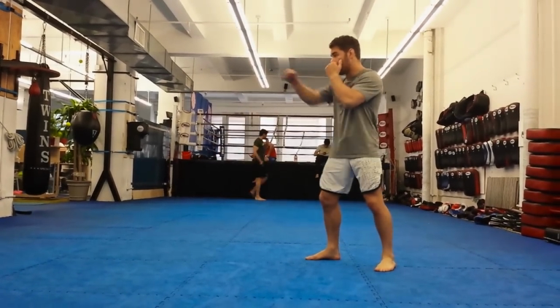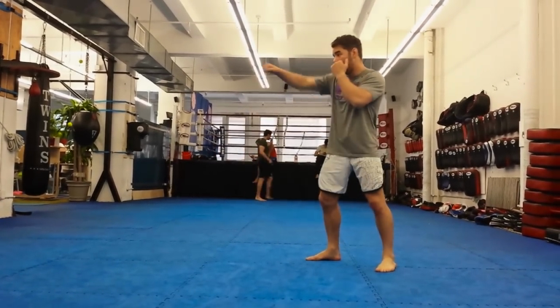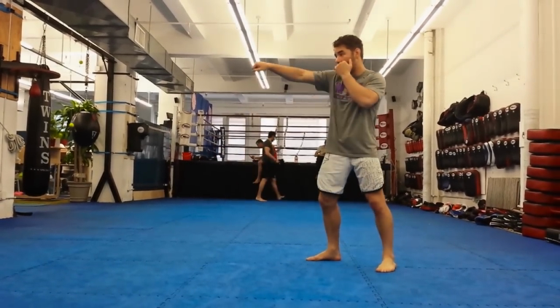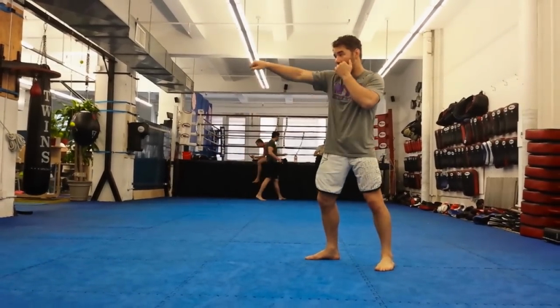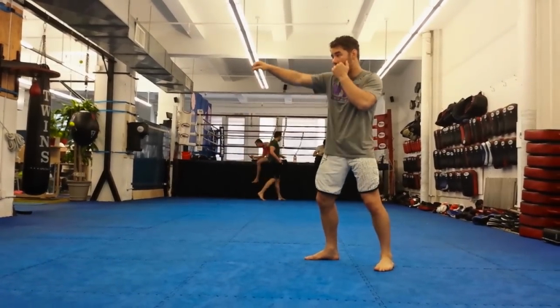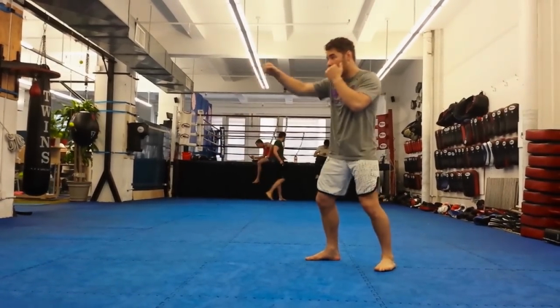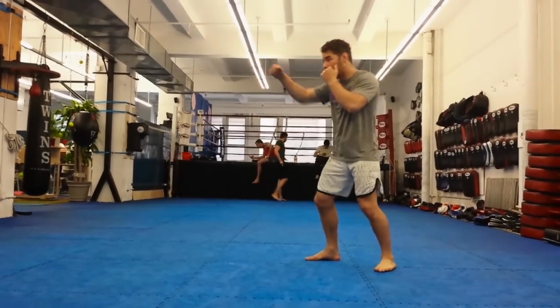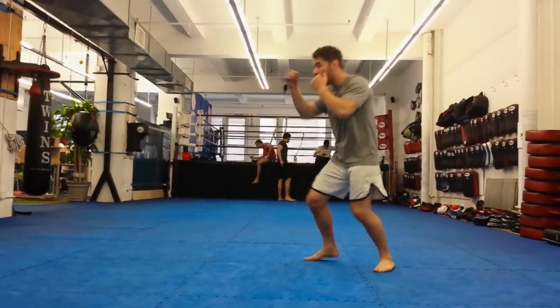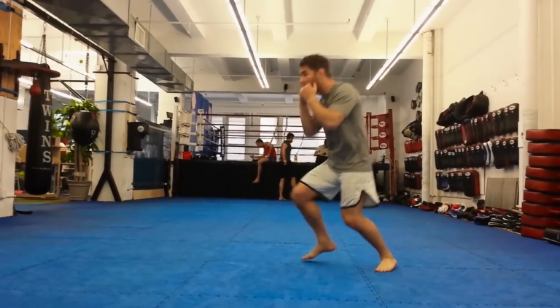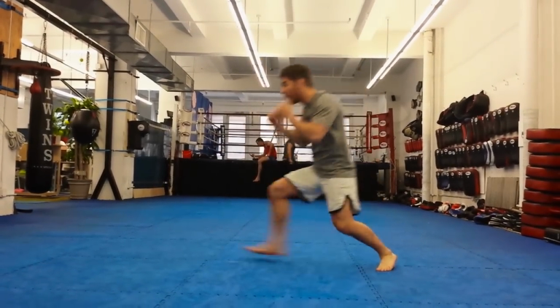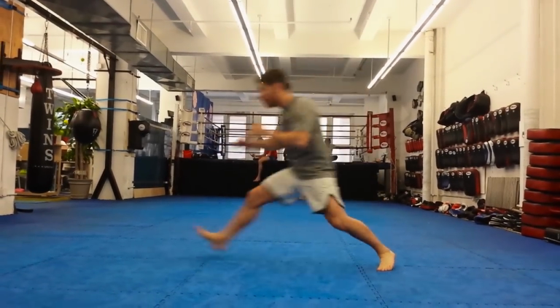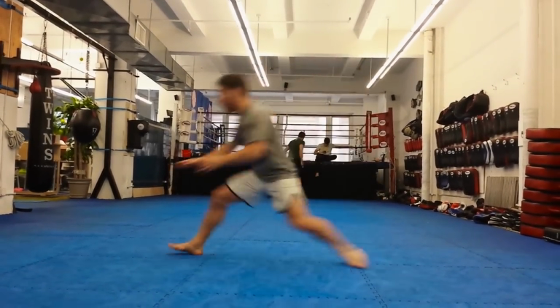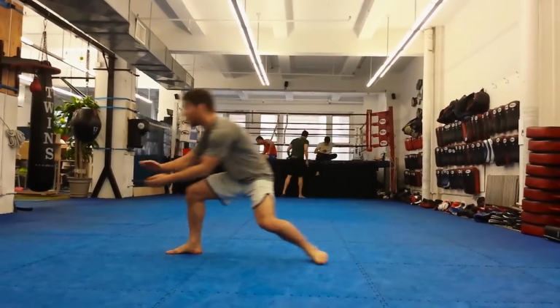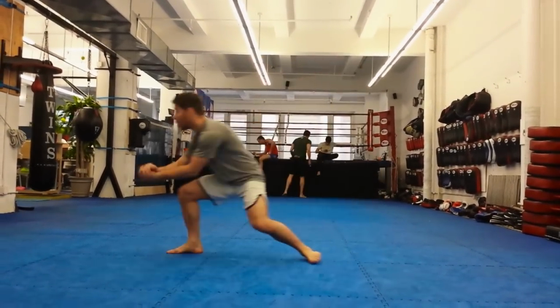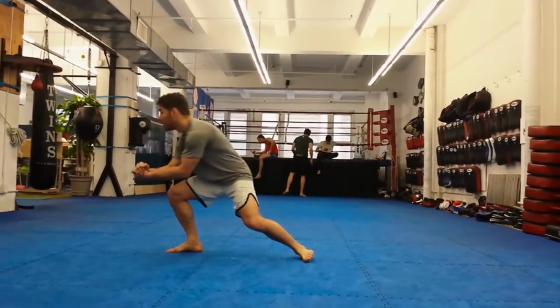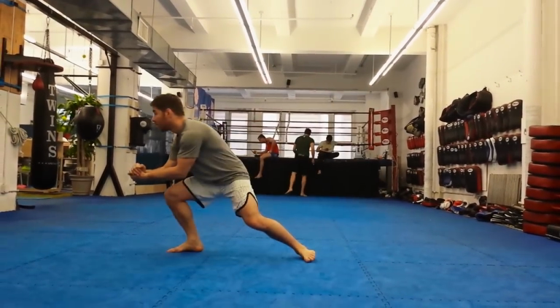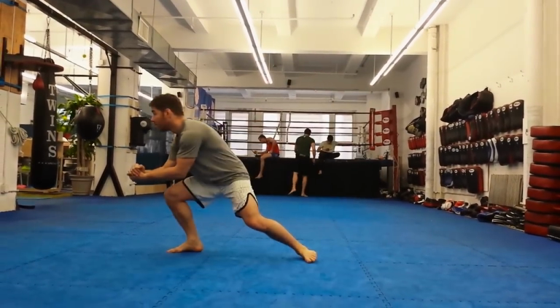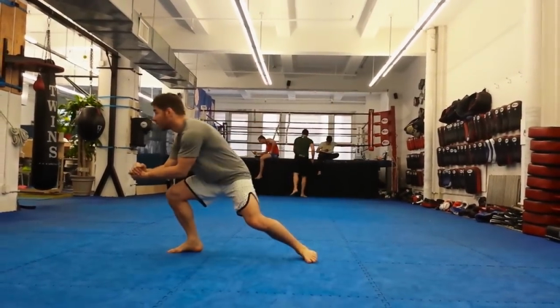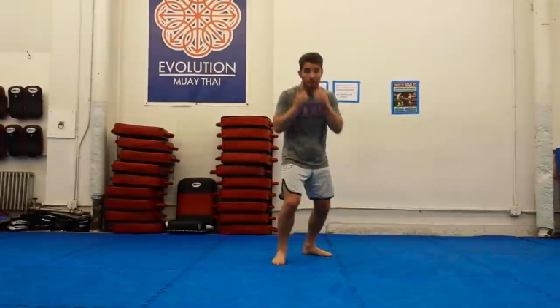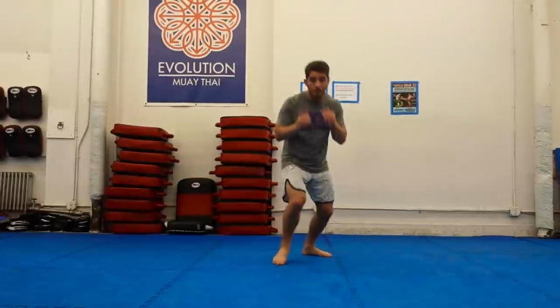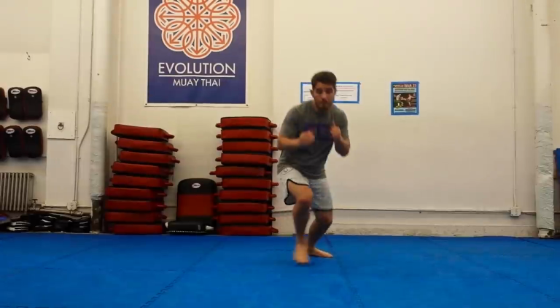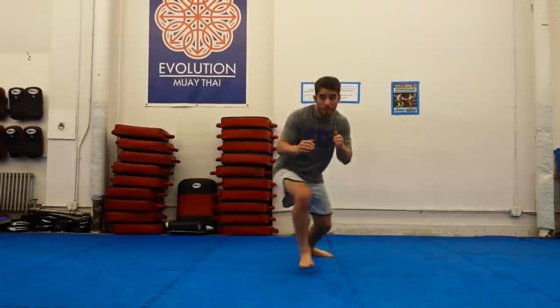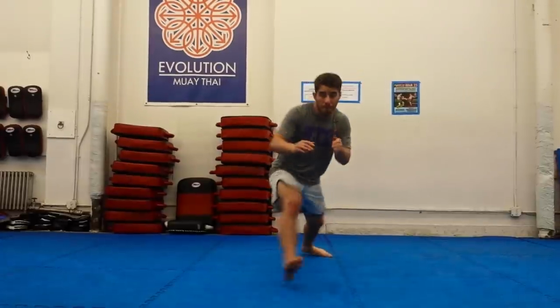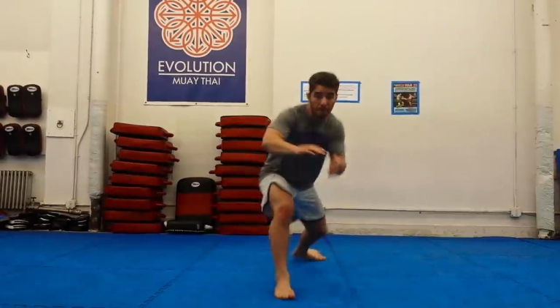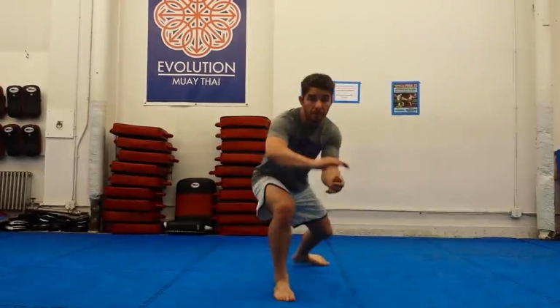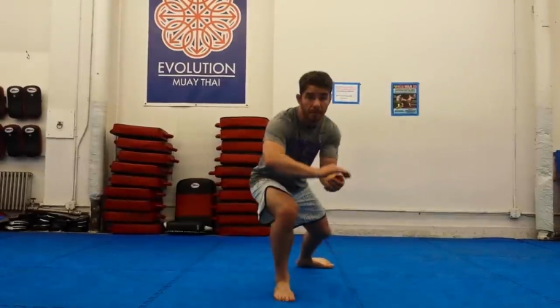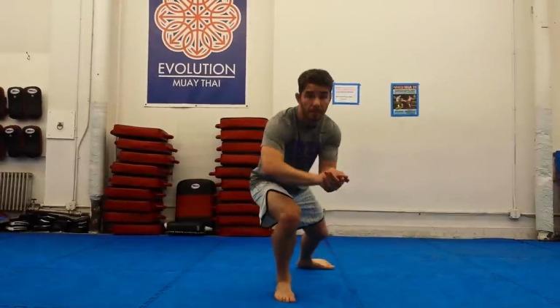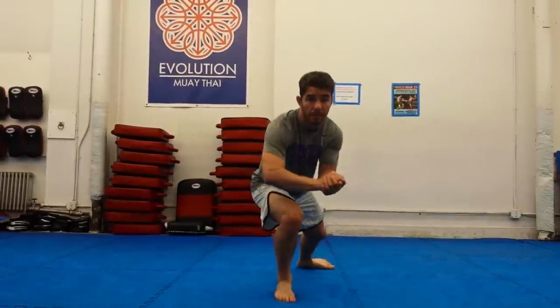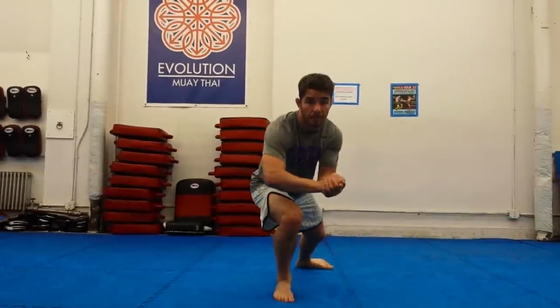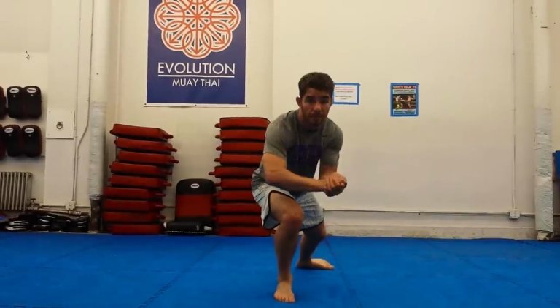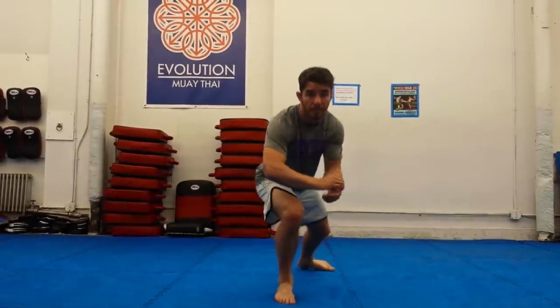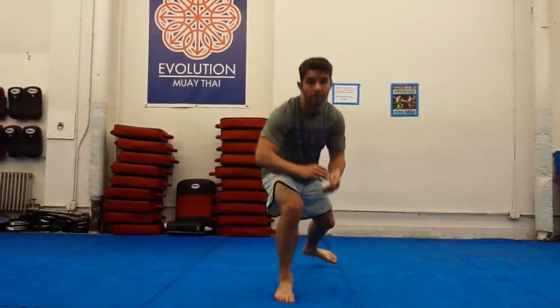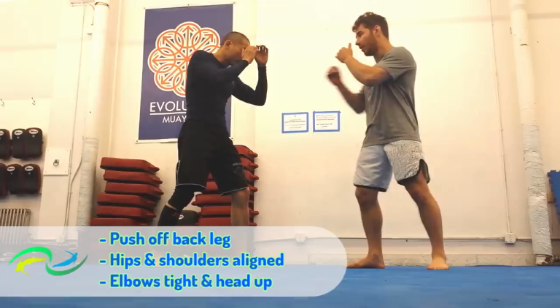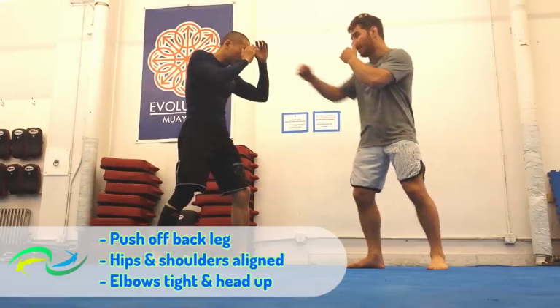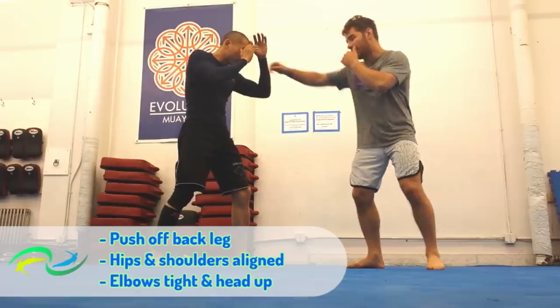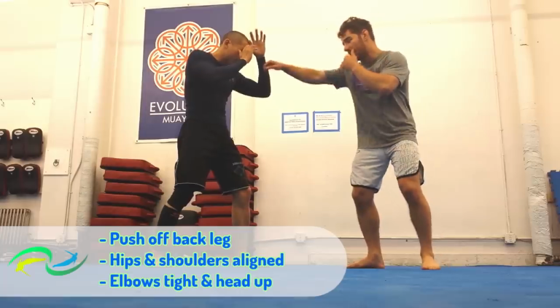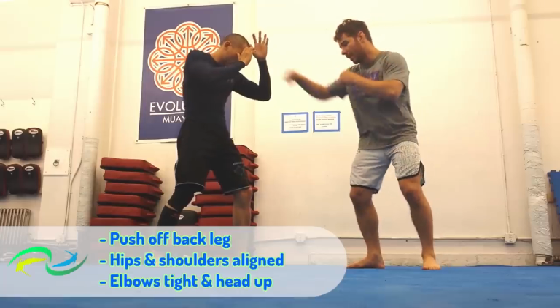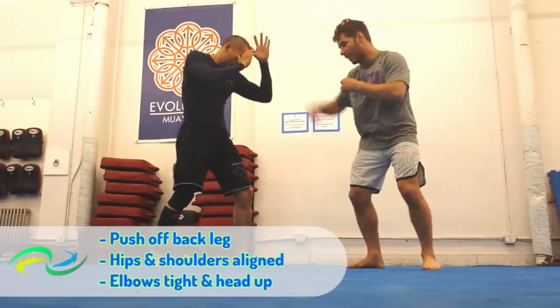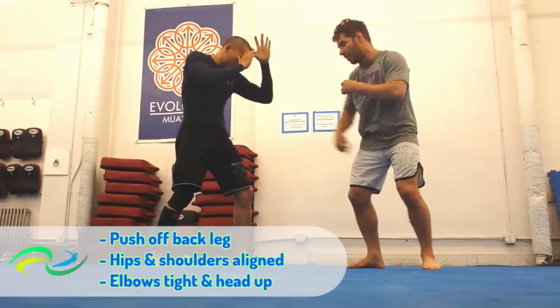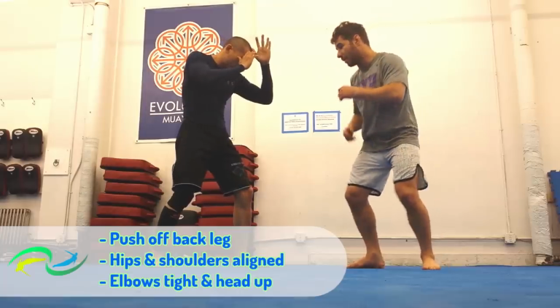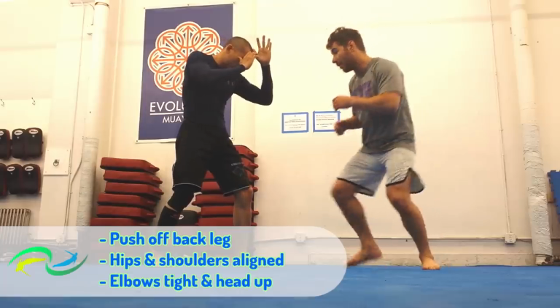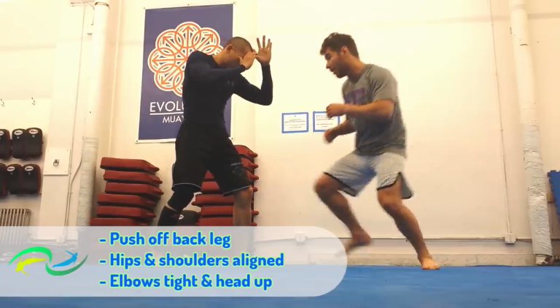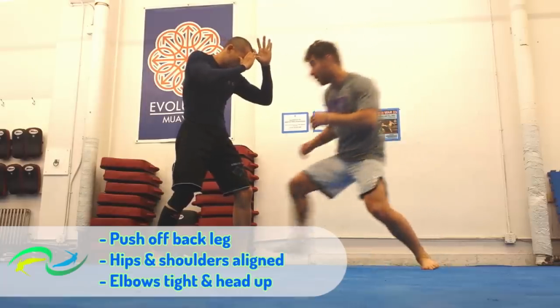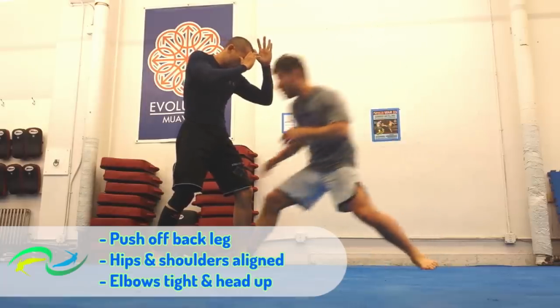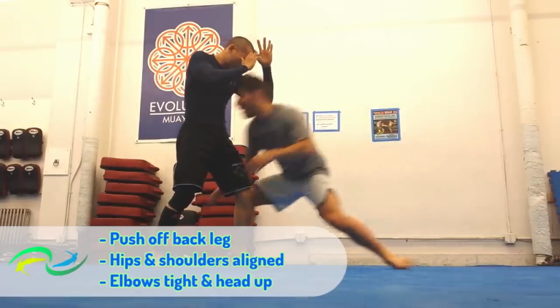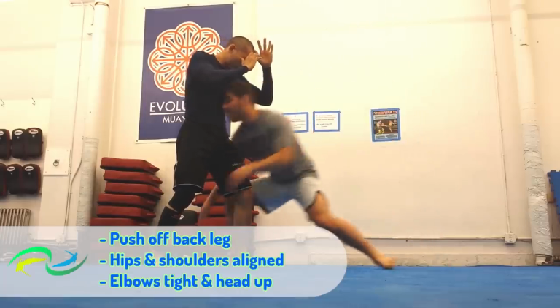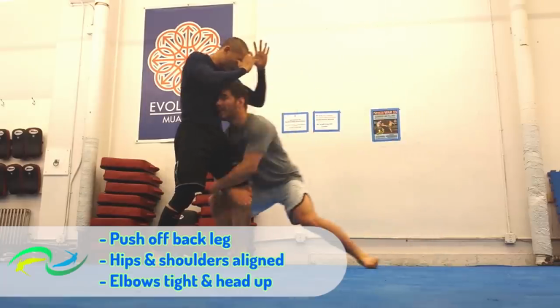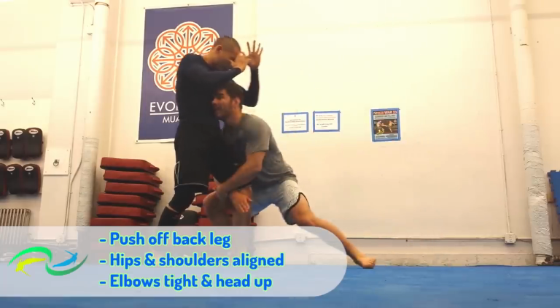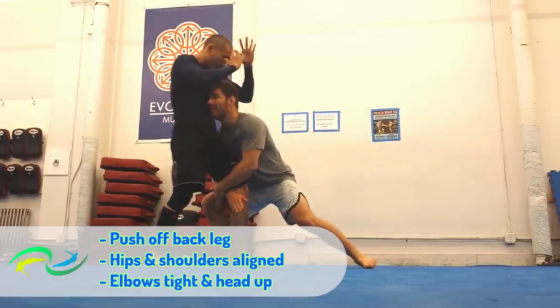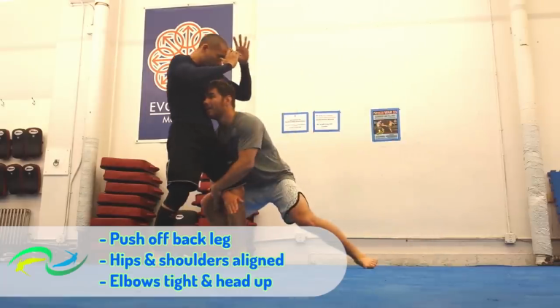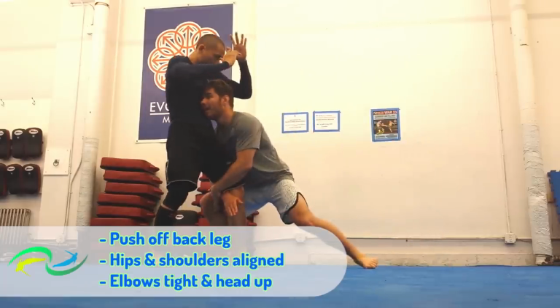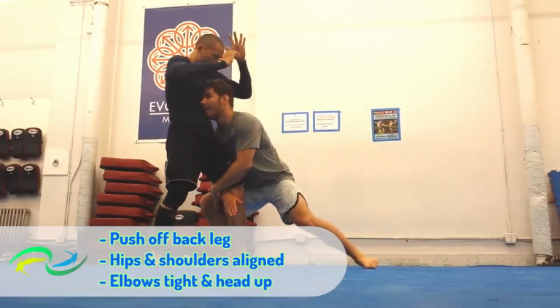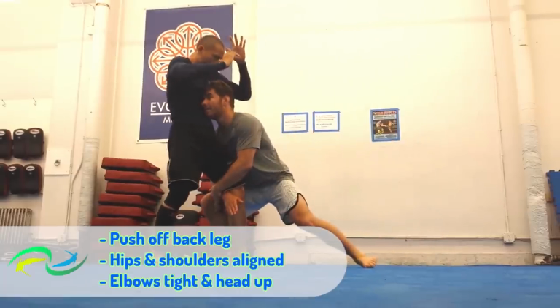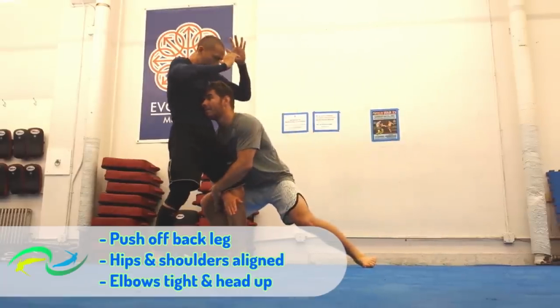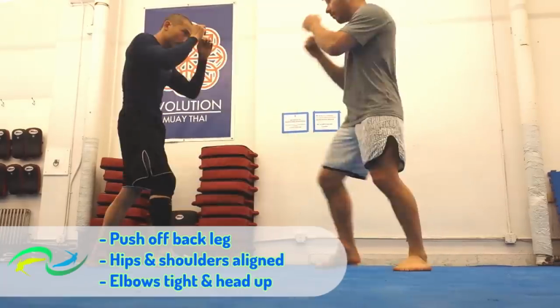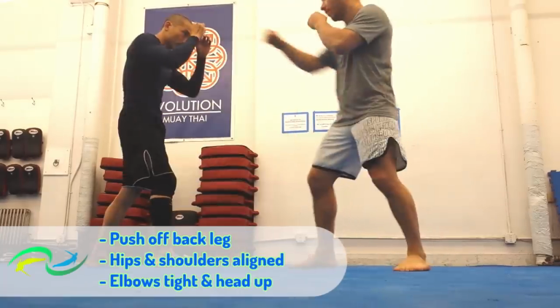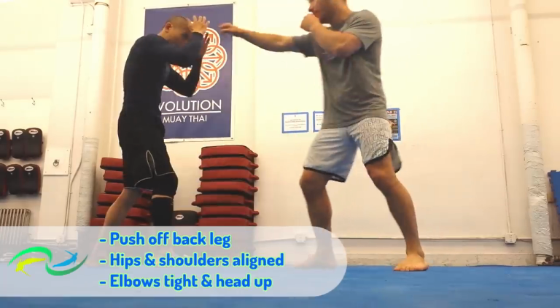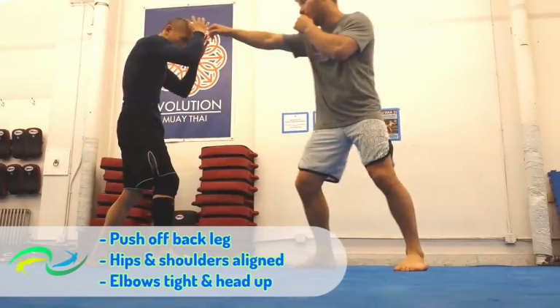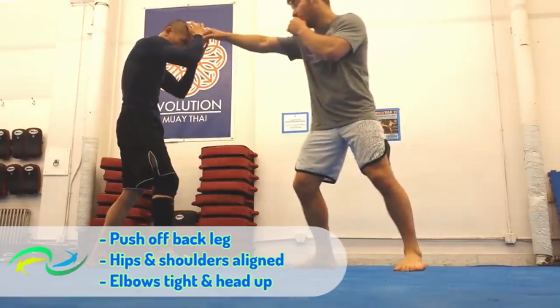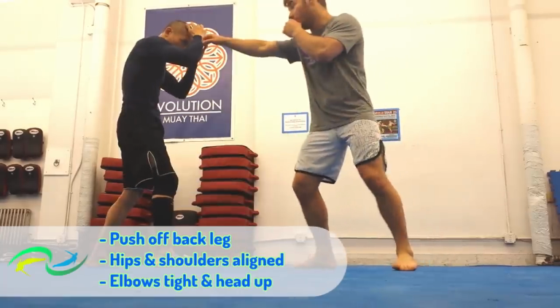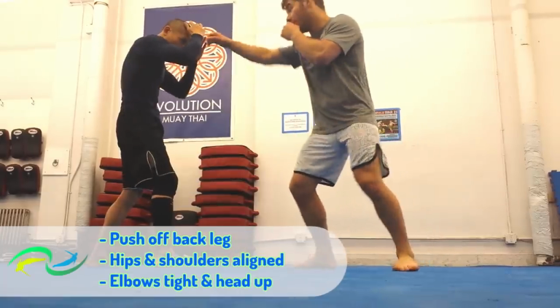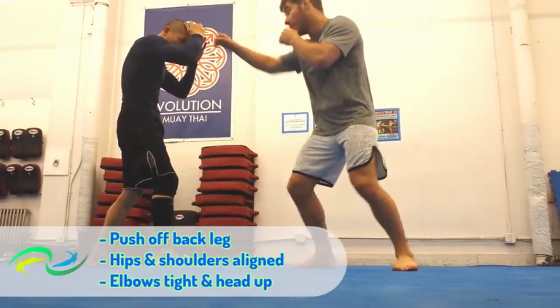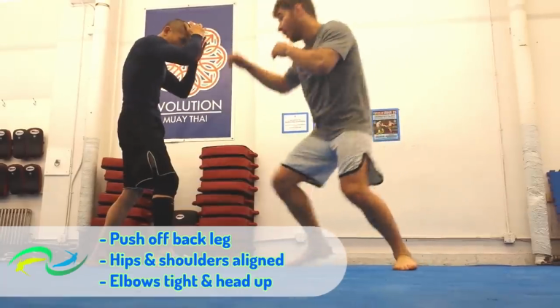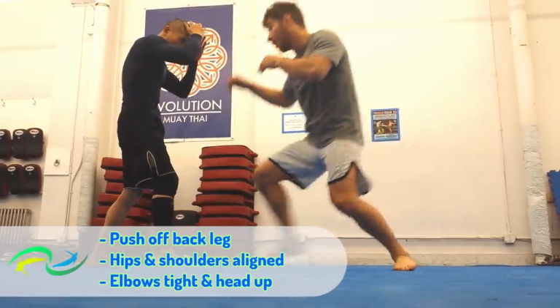Three keys to remember here: push off your back leg, keep your hips and shoulders aligned, your elbows tight, and your head up.